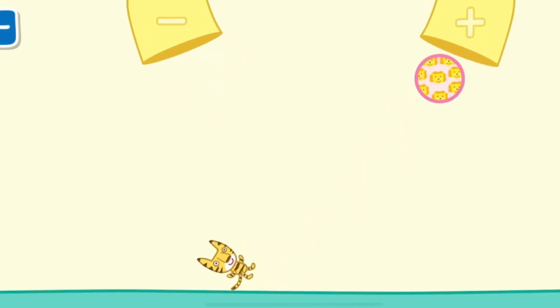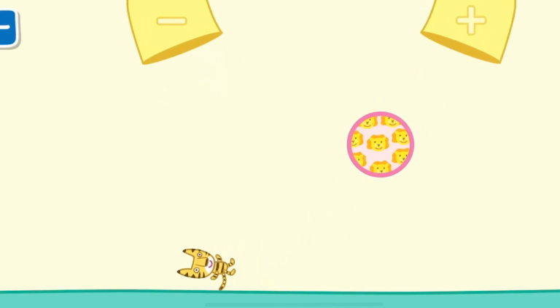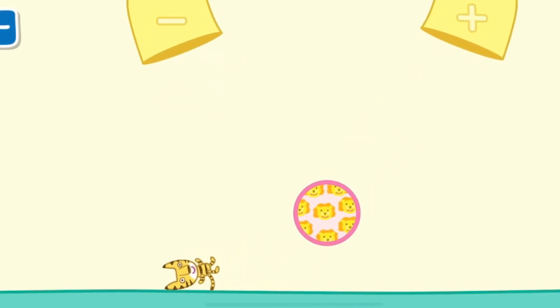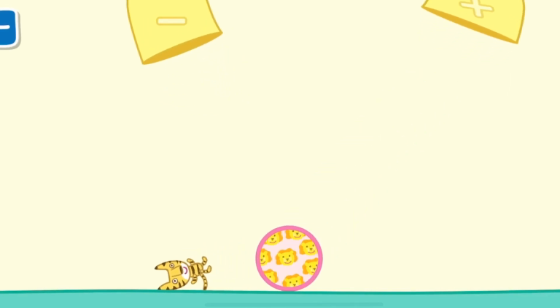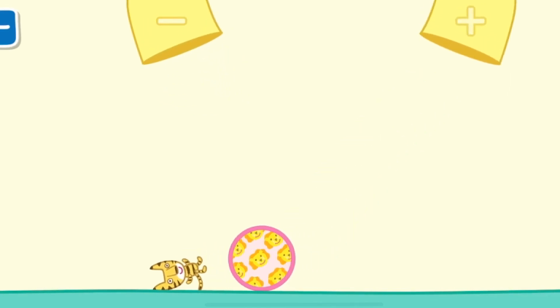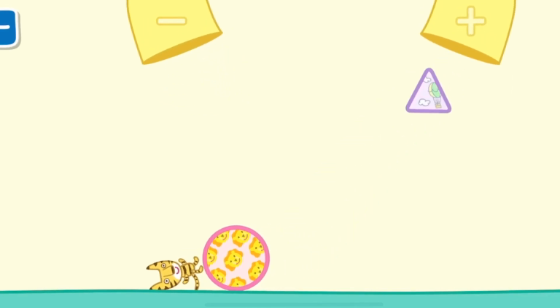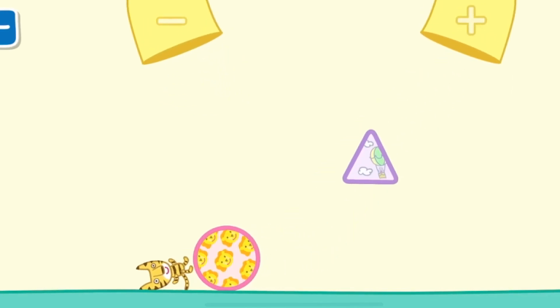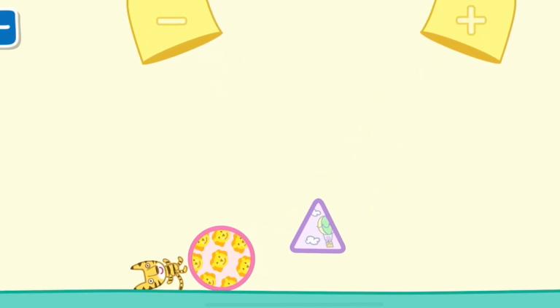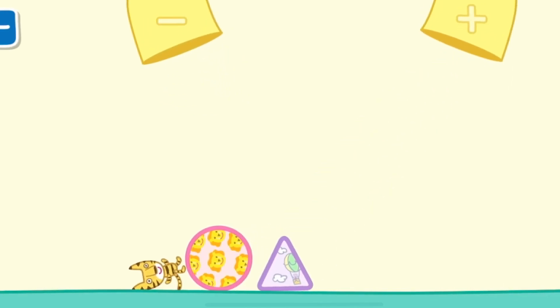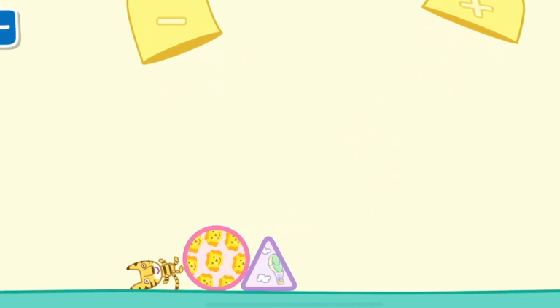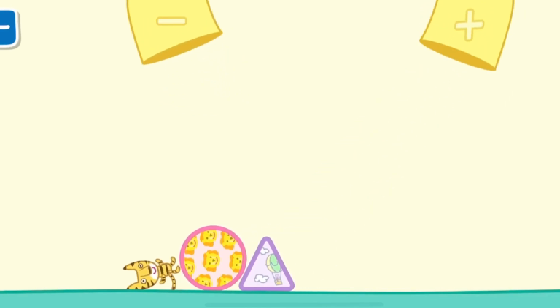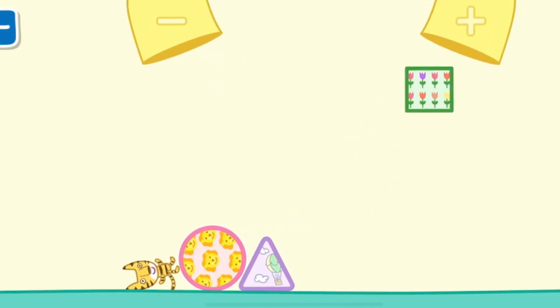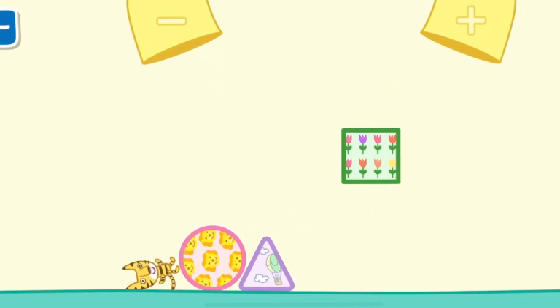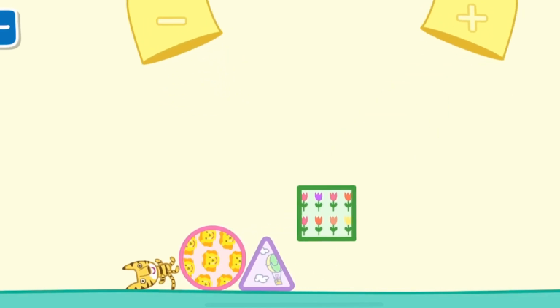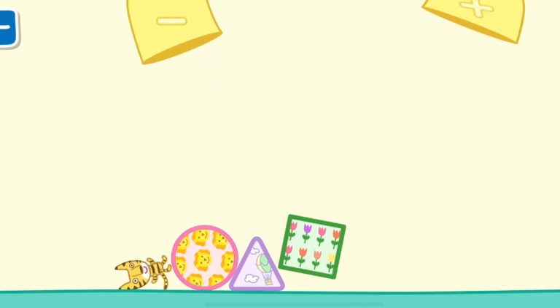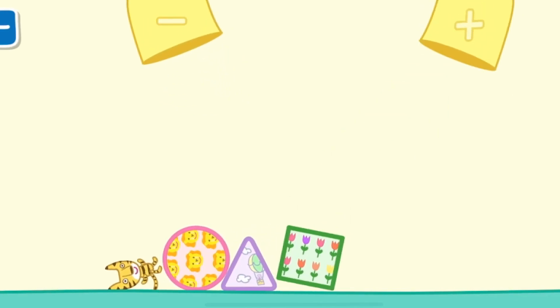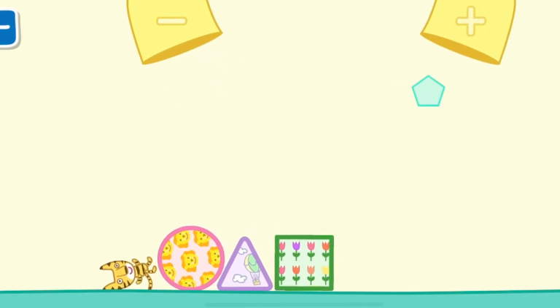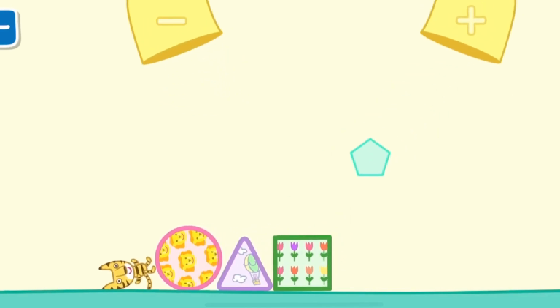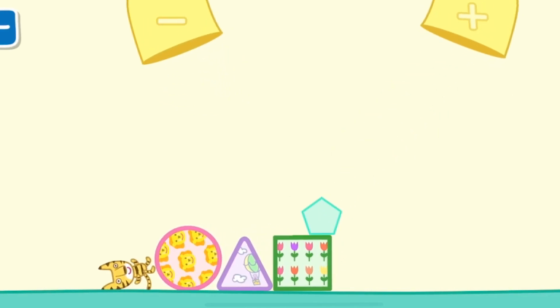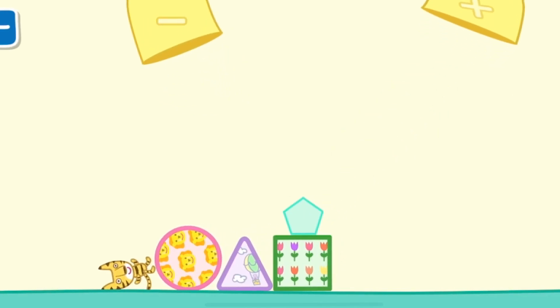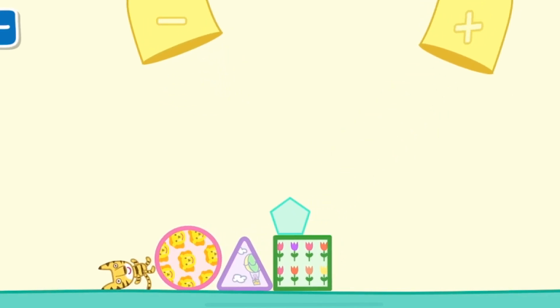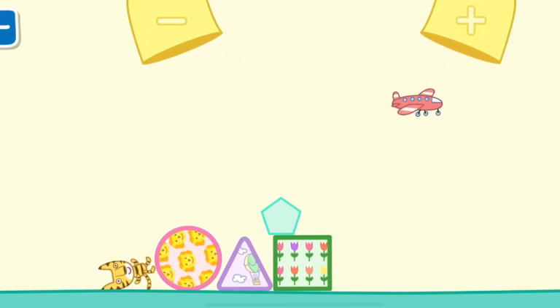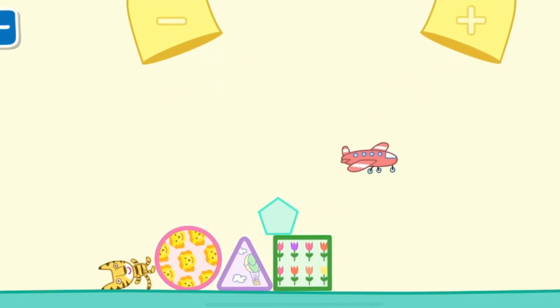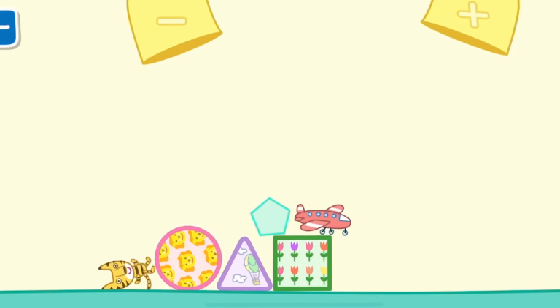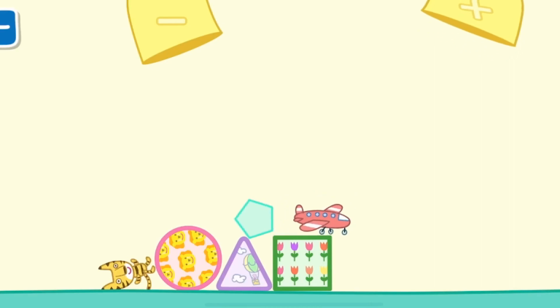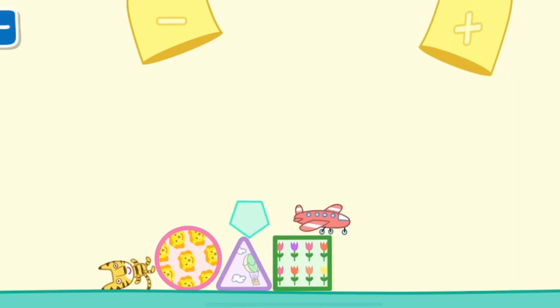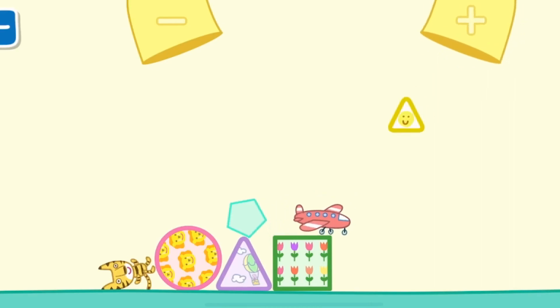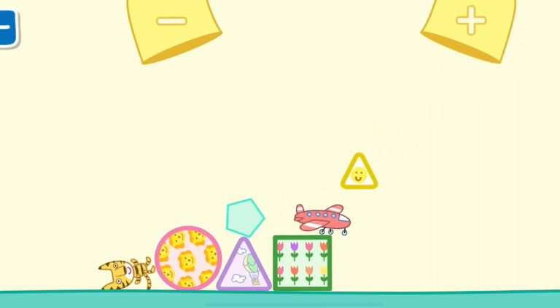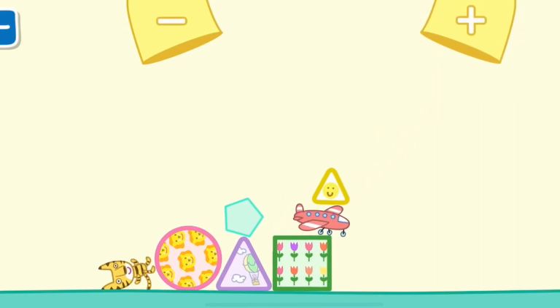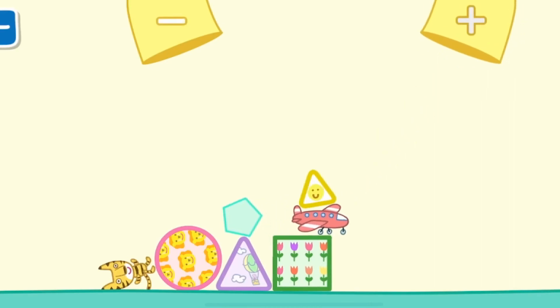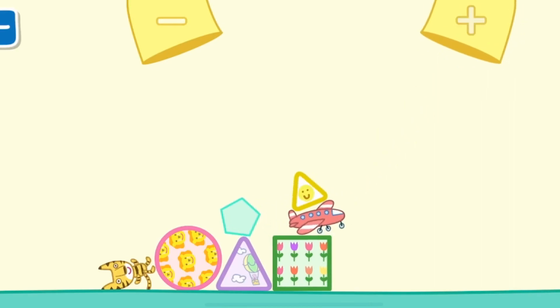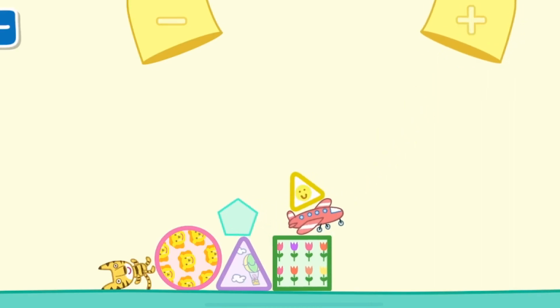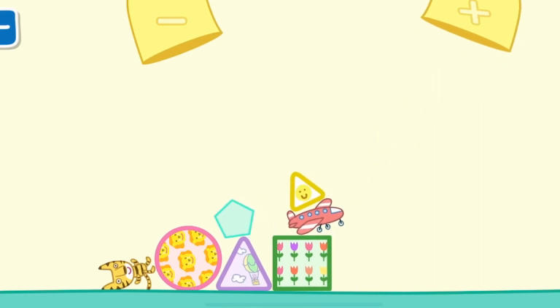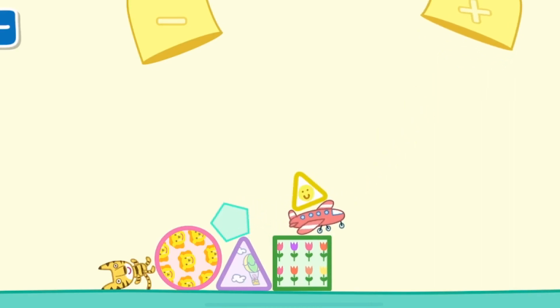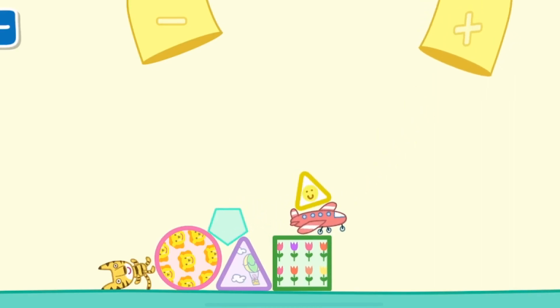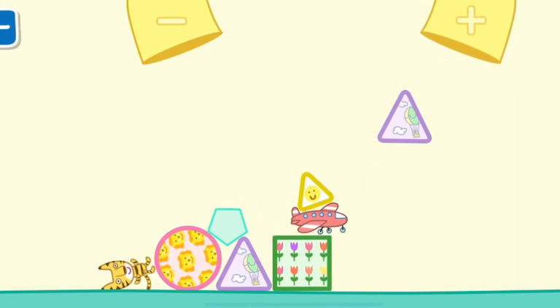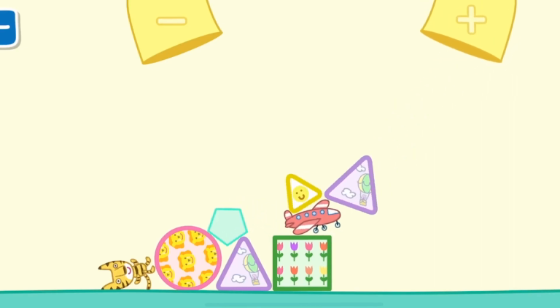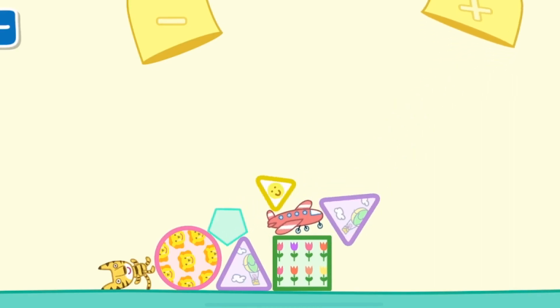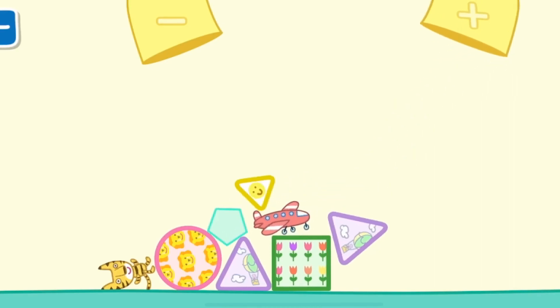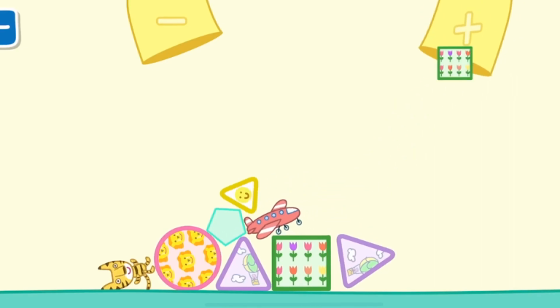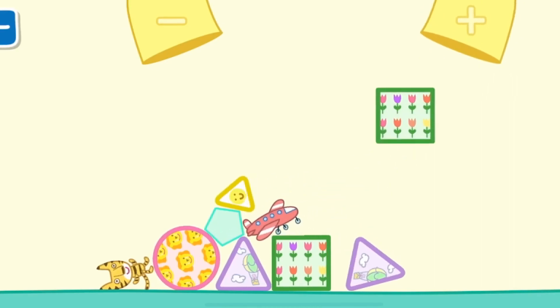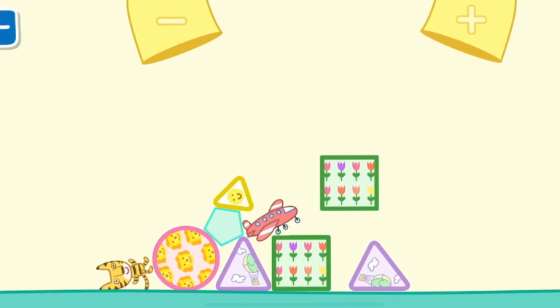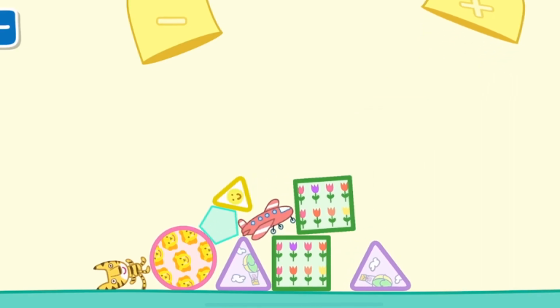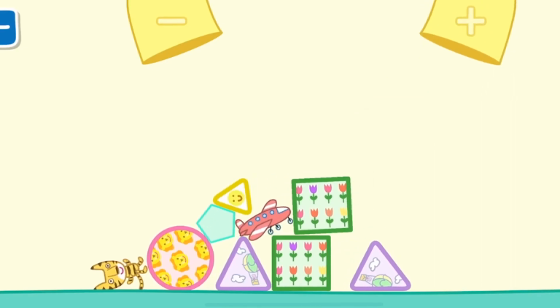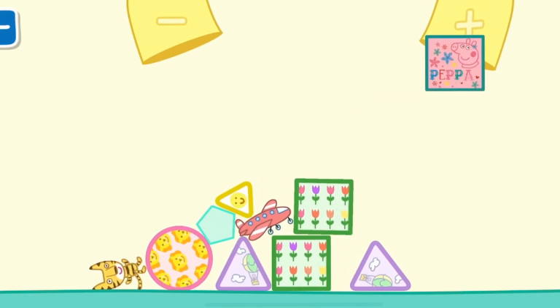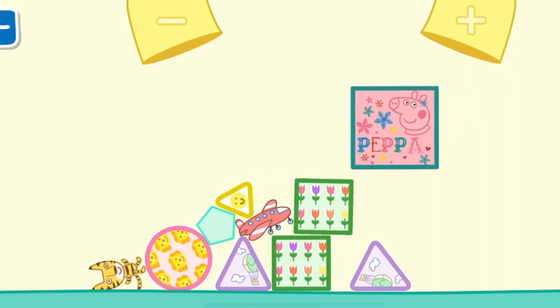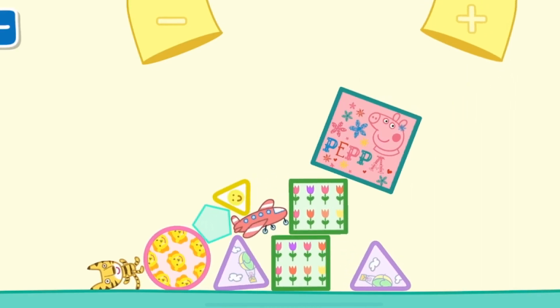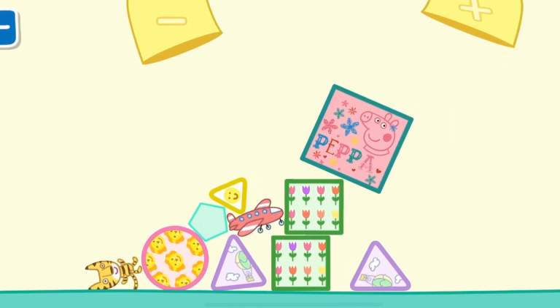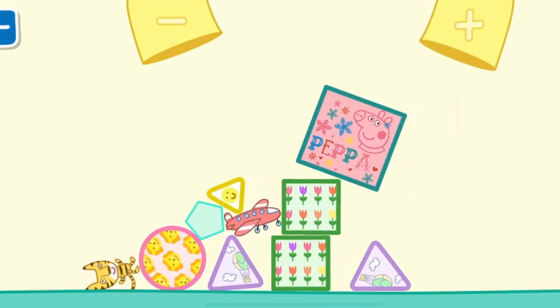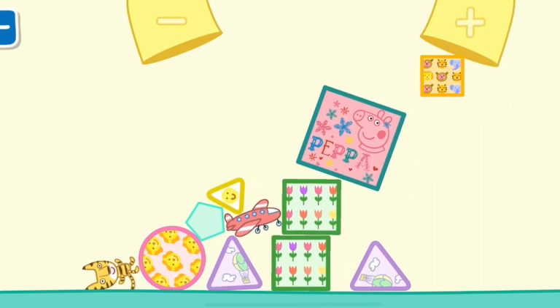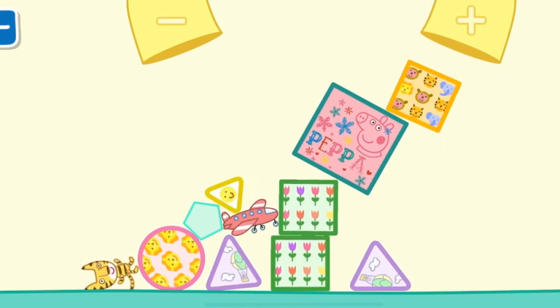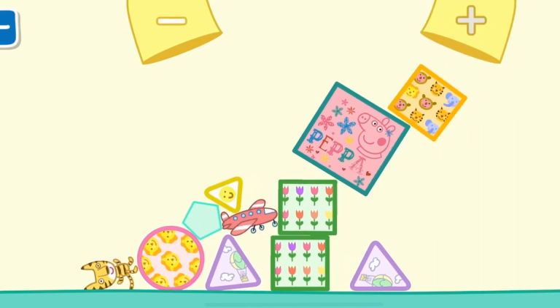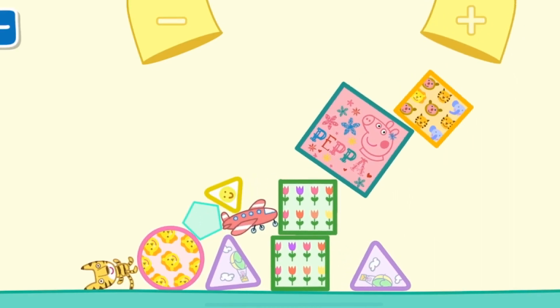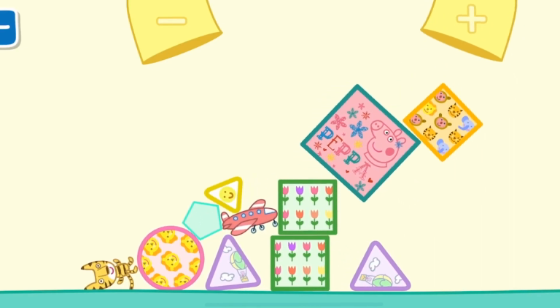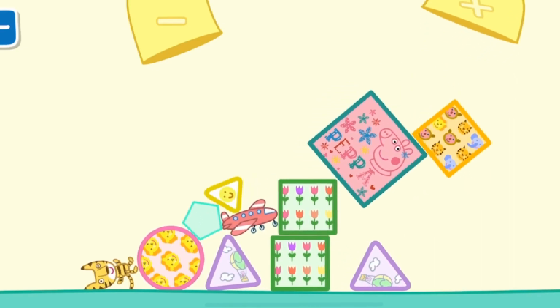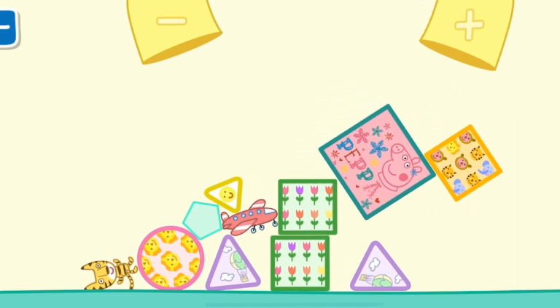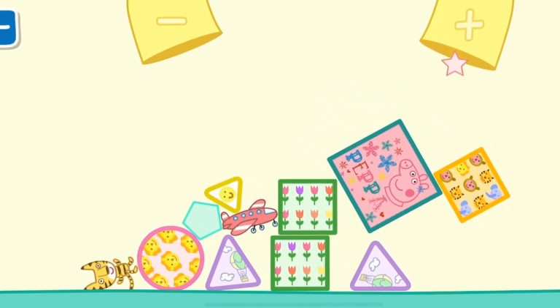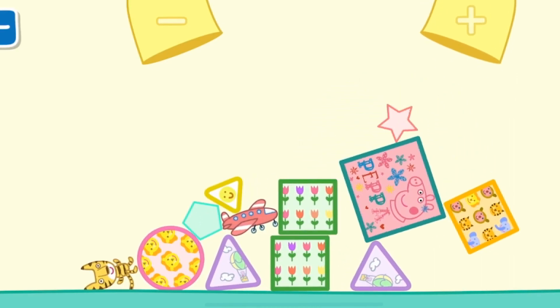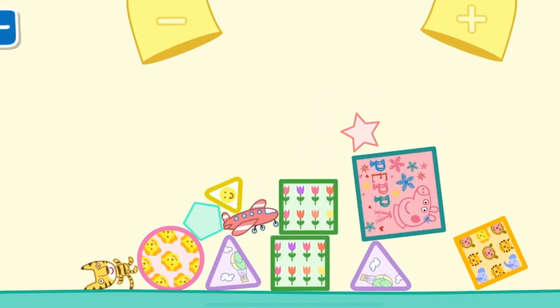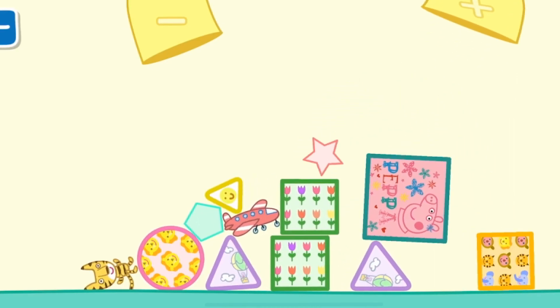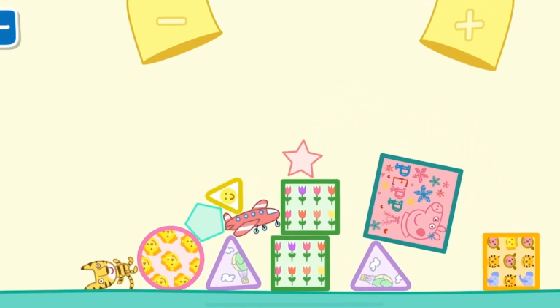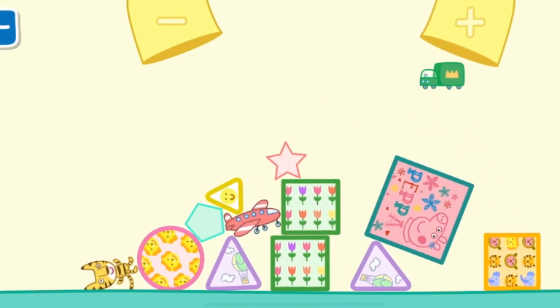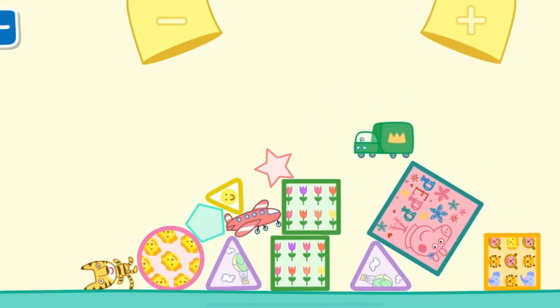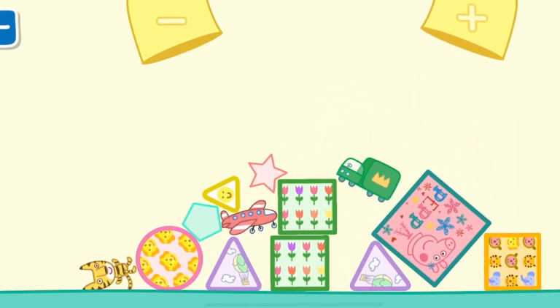Wow! That's great! 1, 2, 3, 4, 5, 6, 7, 9, 10. Use the blocks to build a tower.